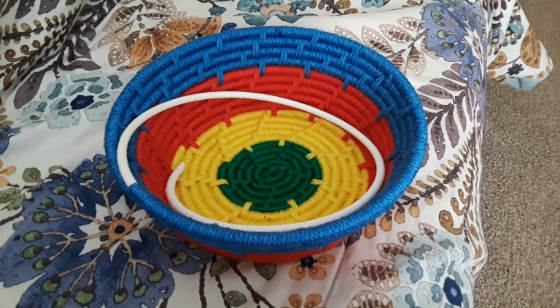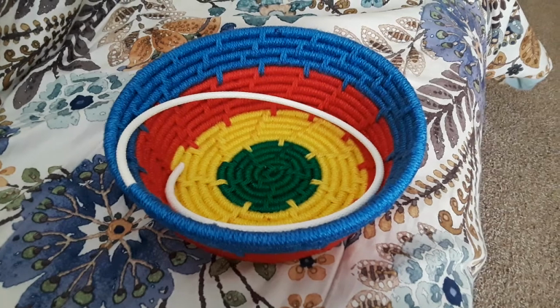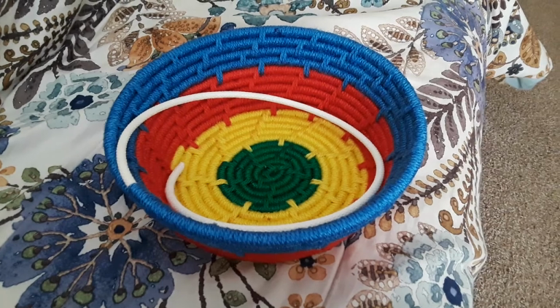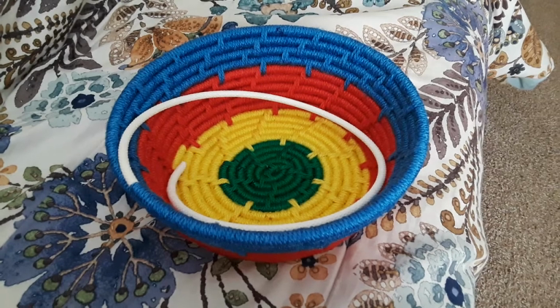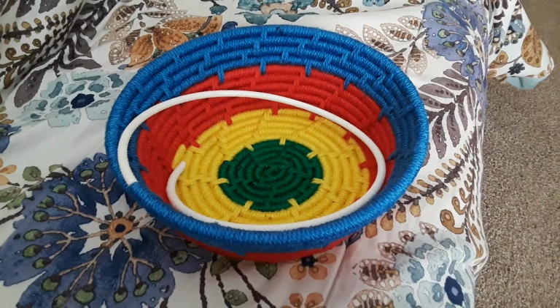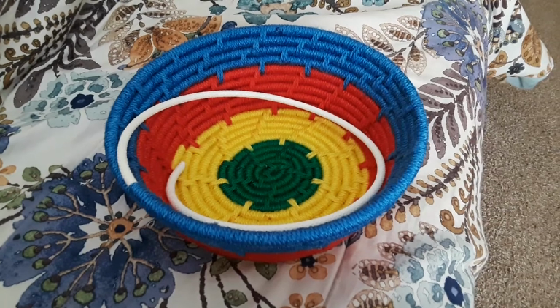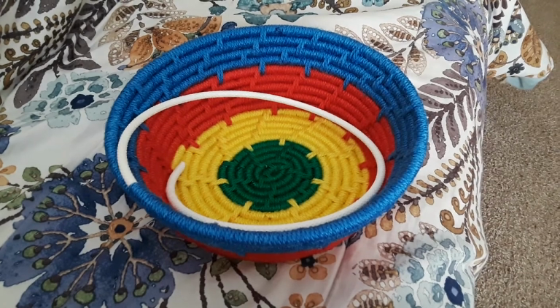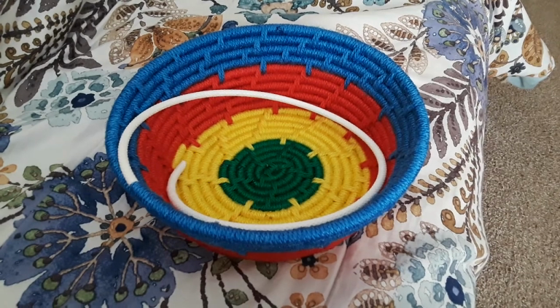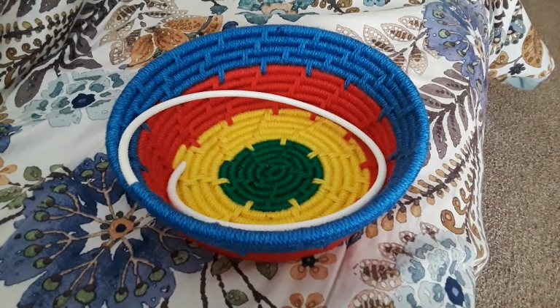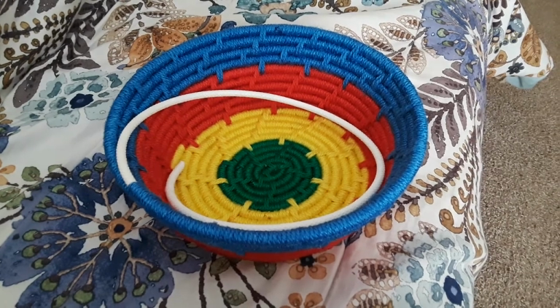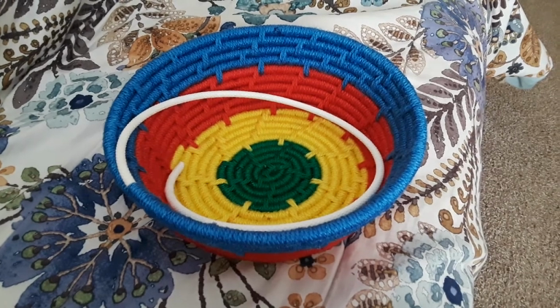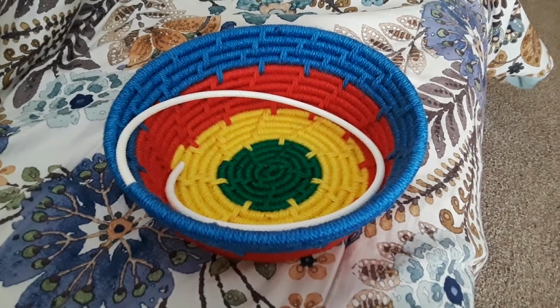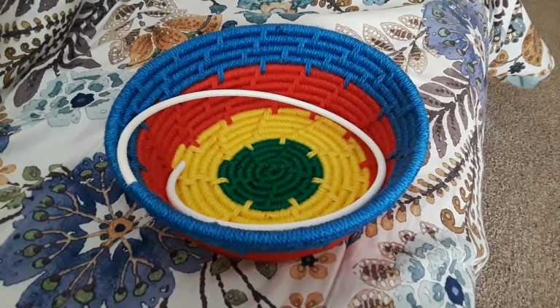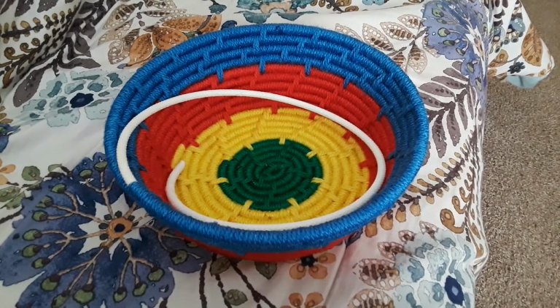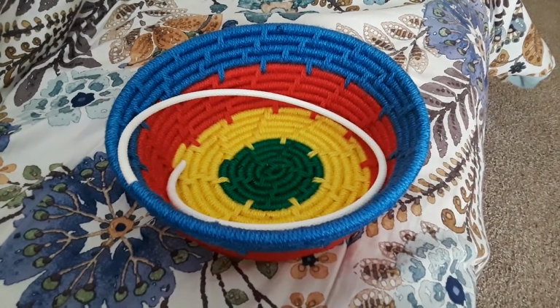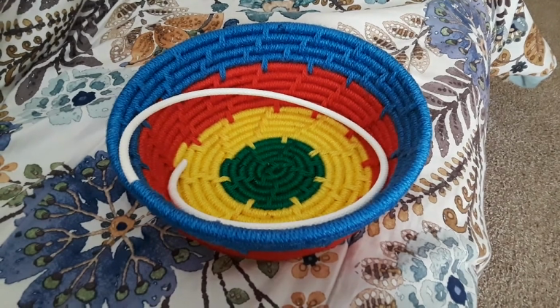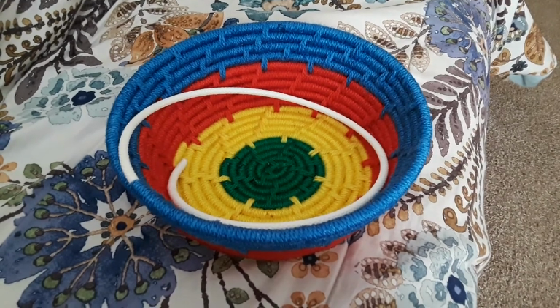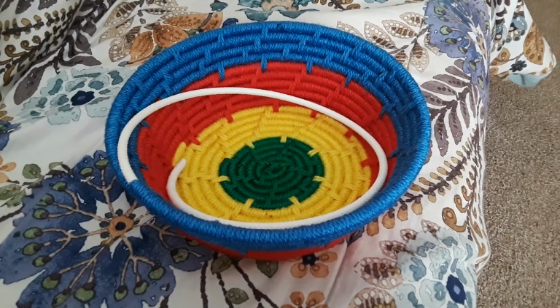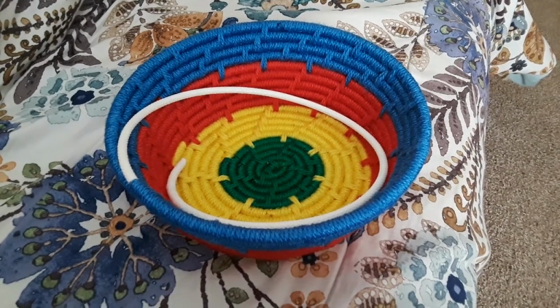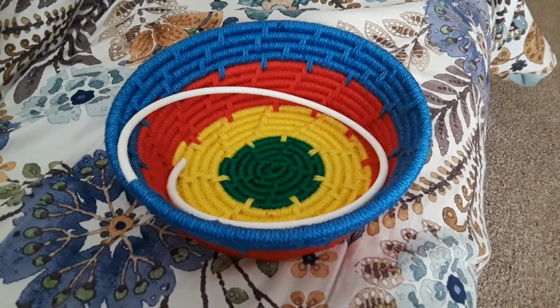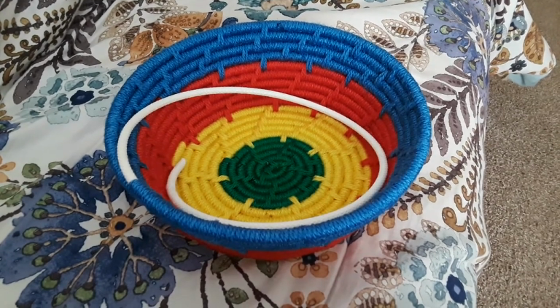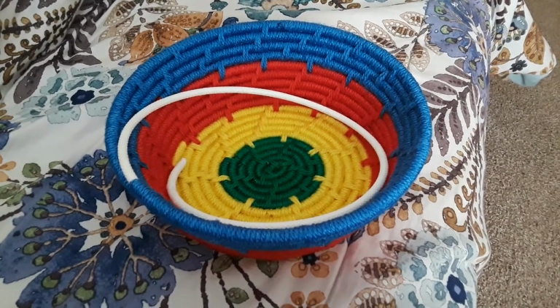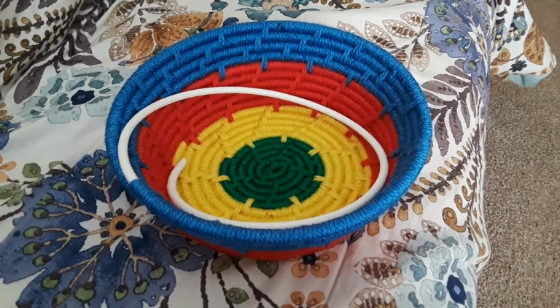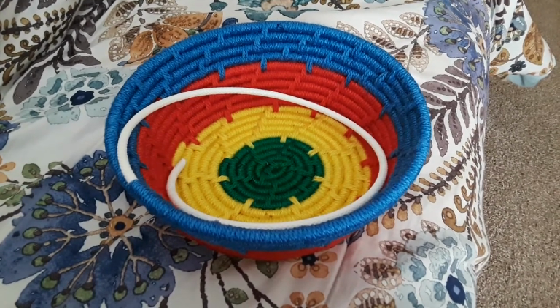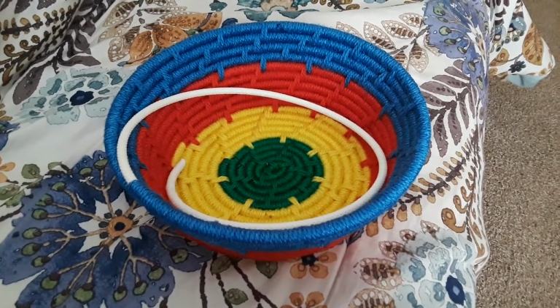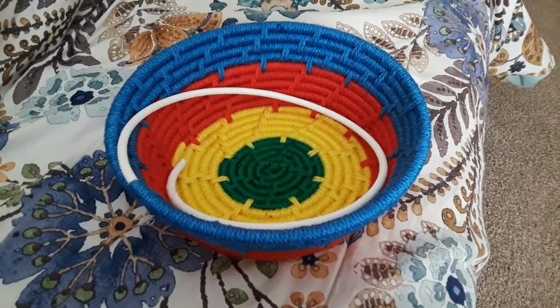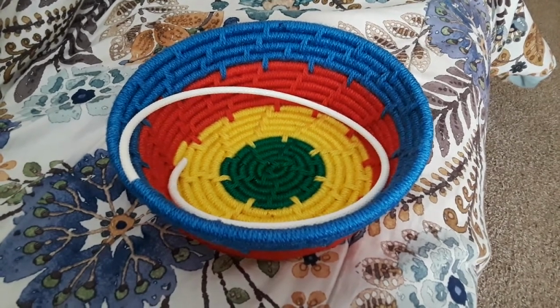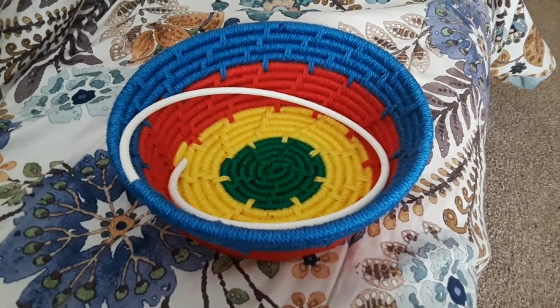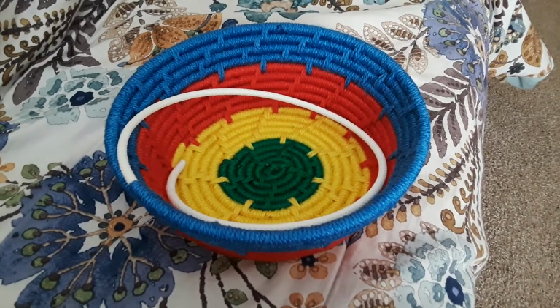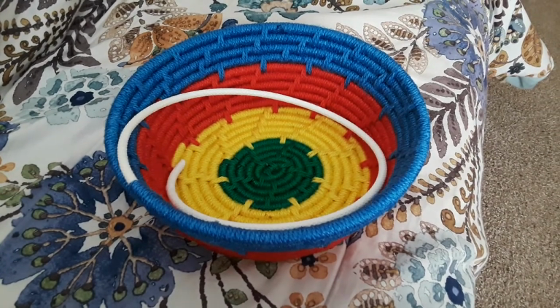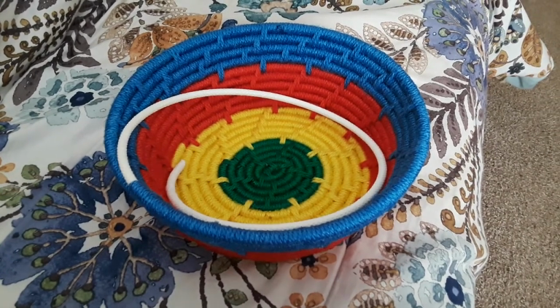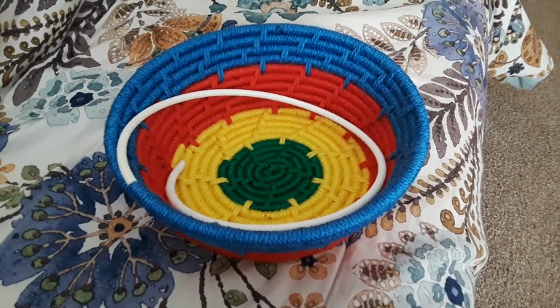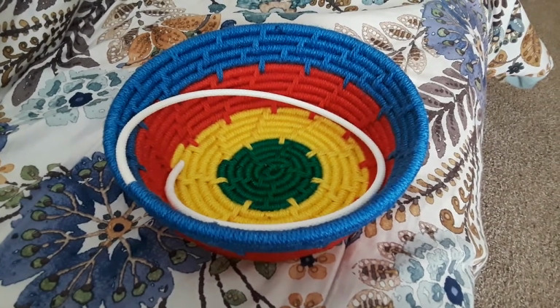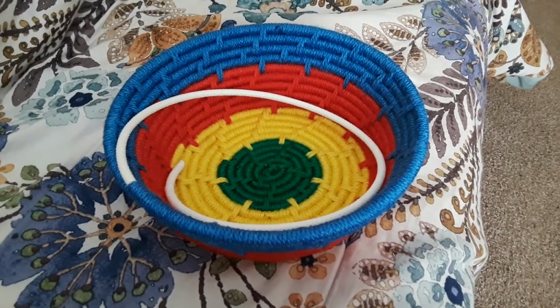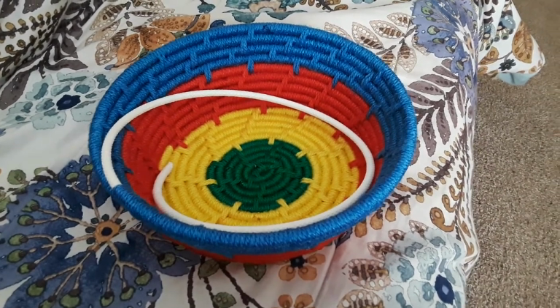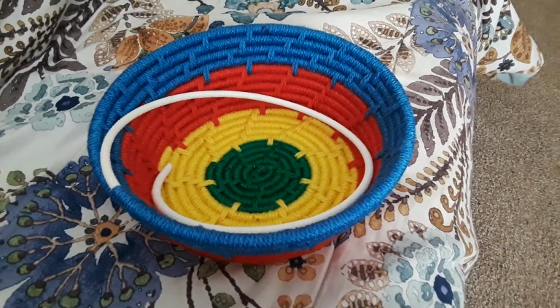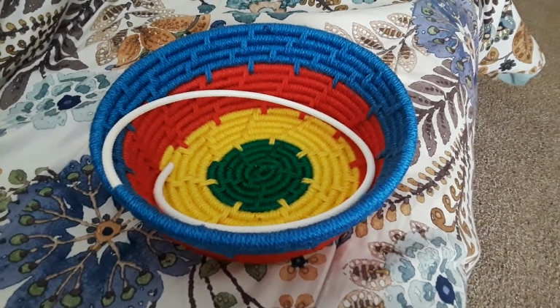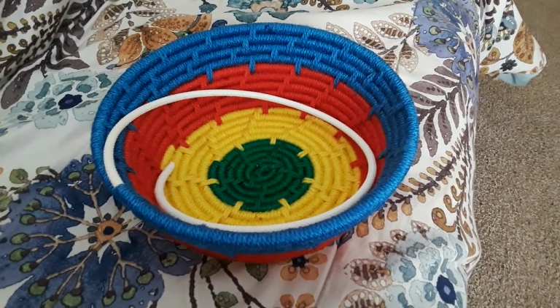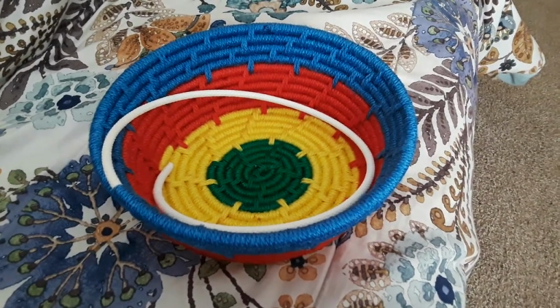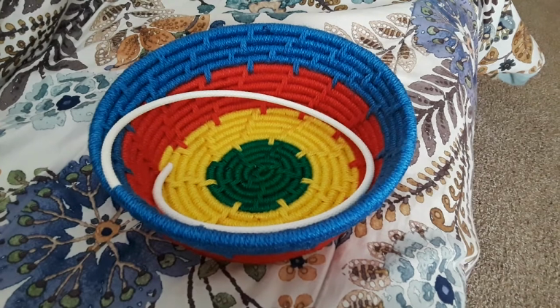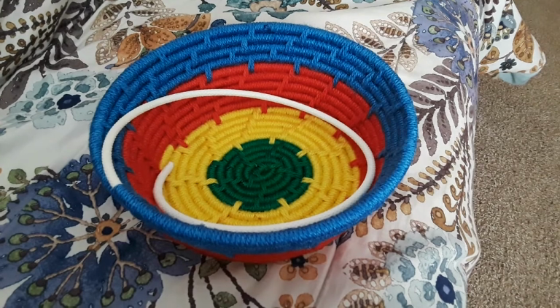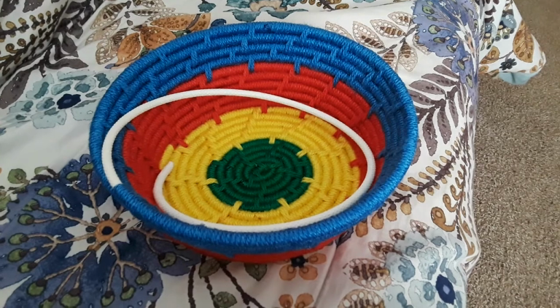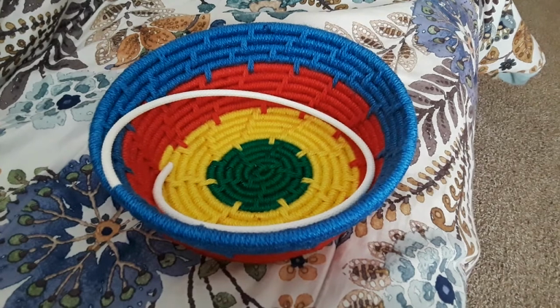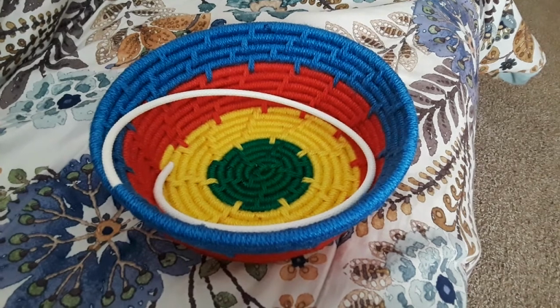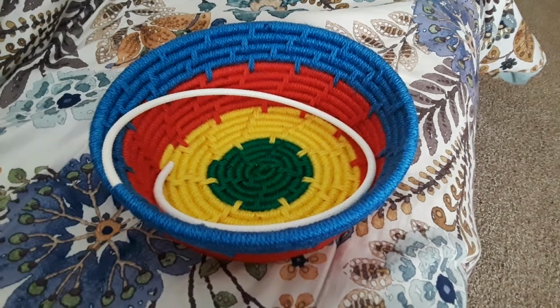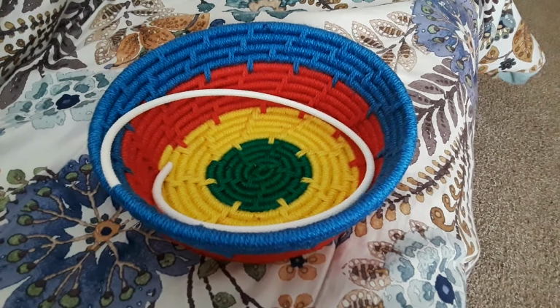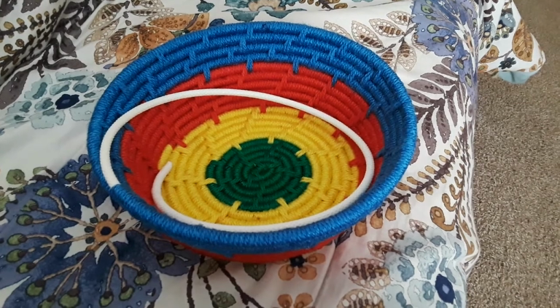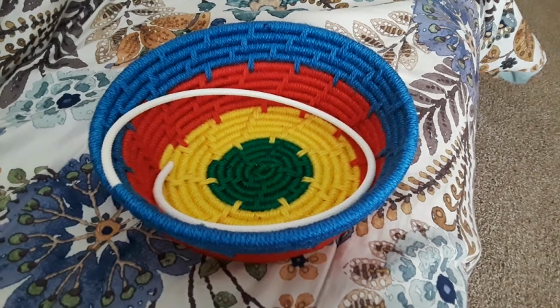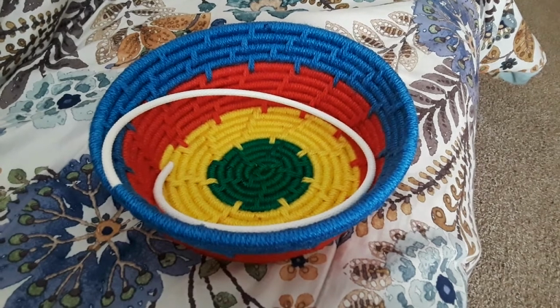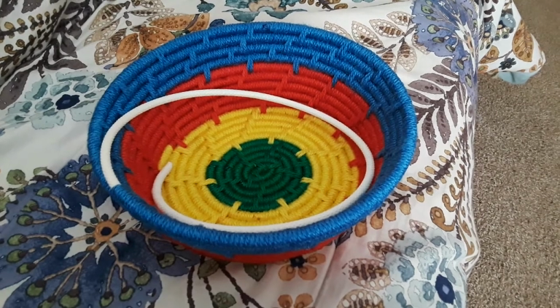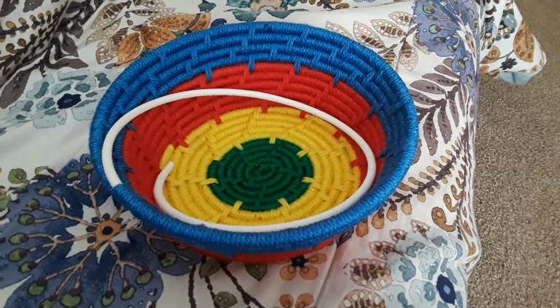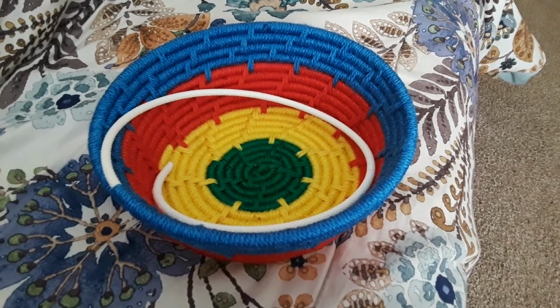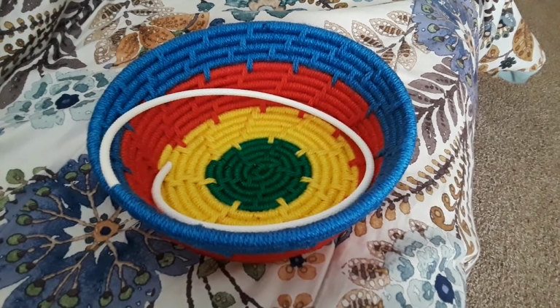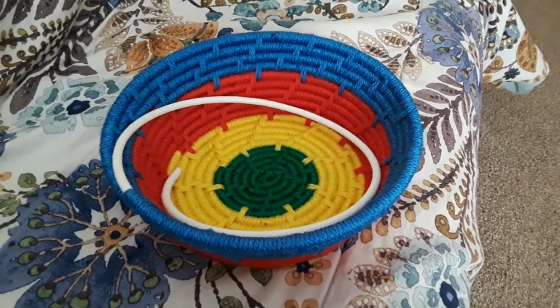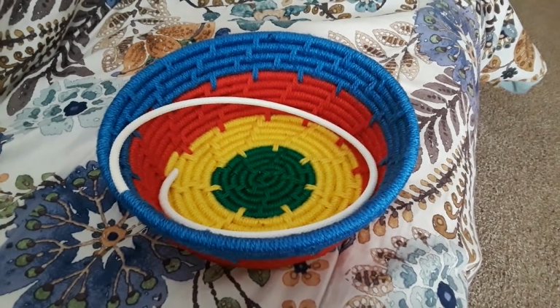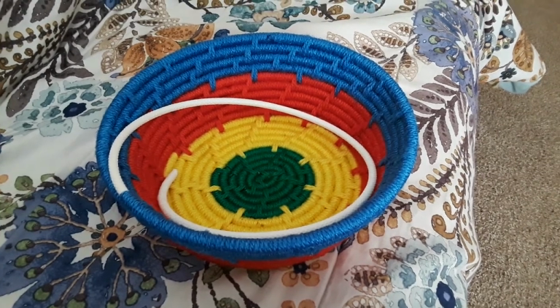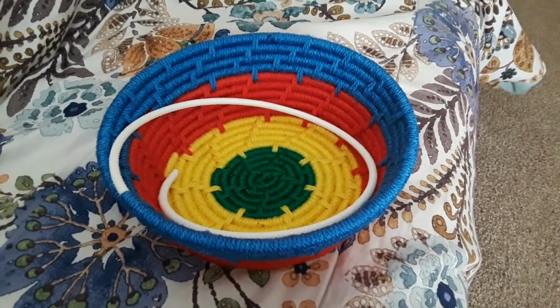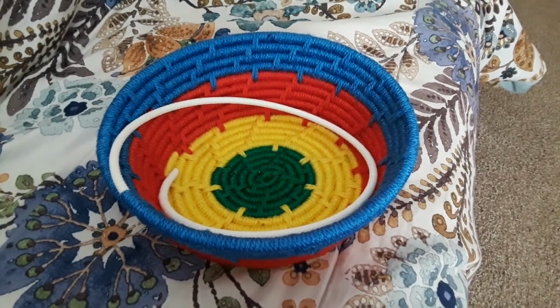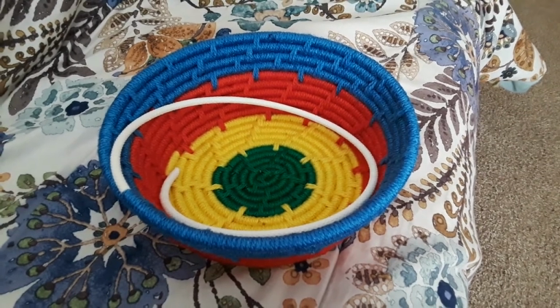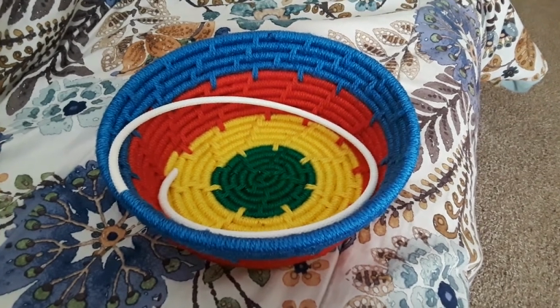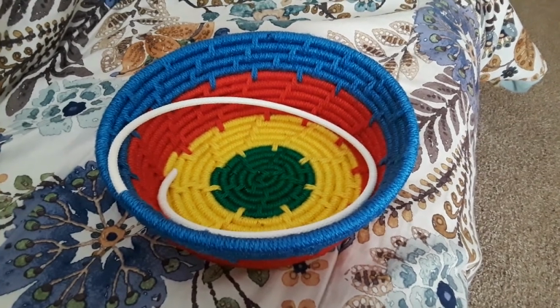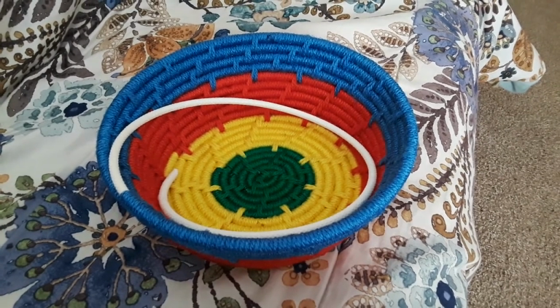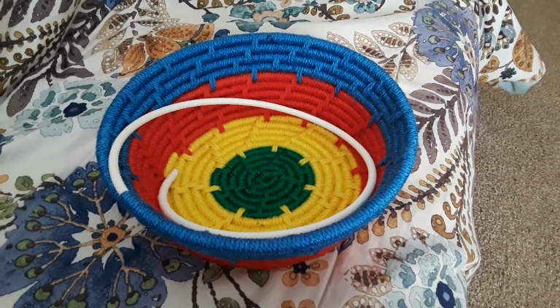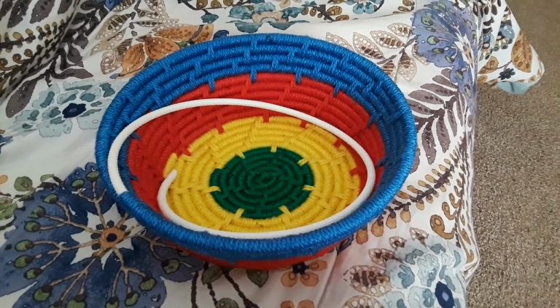How's it going everyone? This is Shankia signing on, aka The Weaver. I am back with an update video of the multicolor basket.